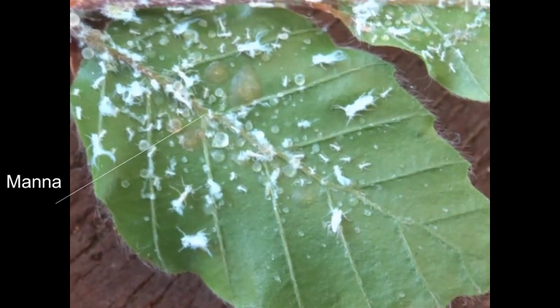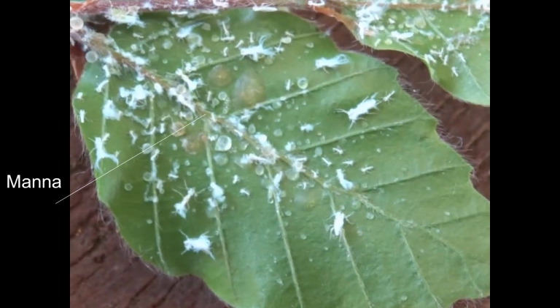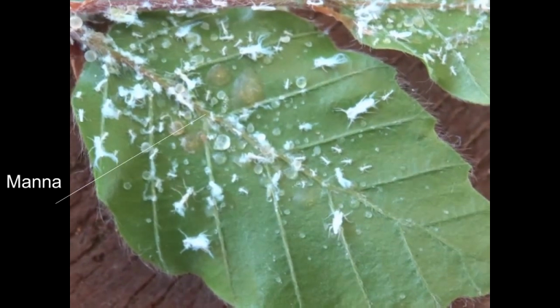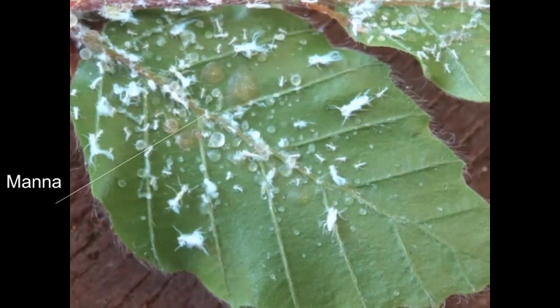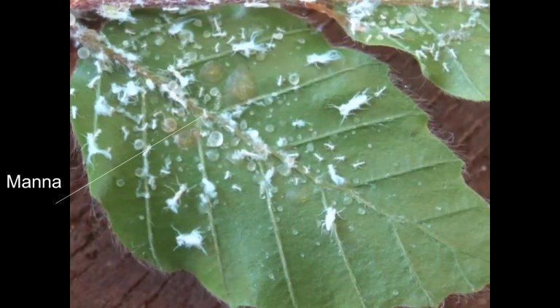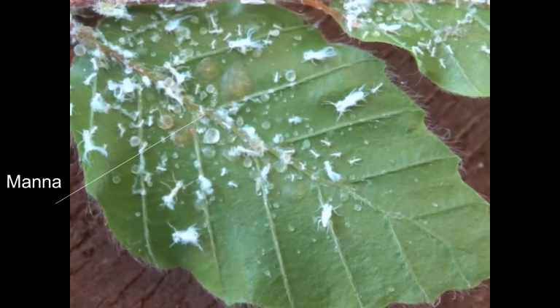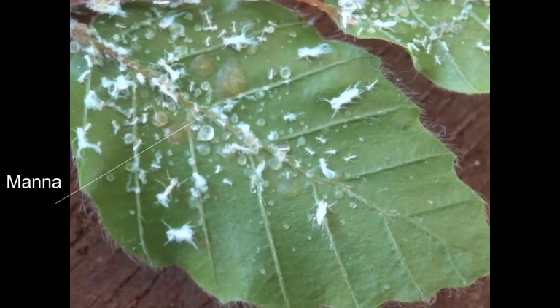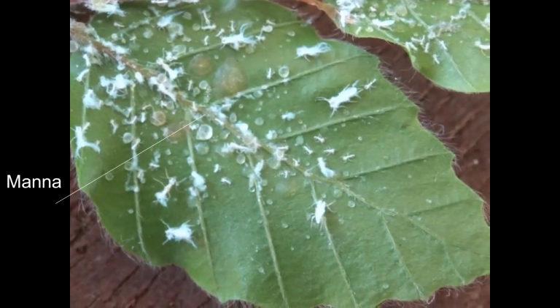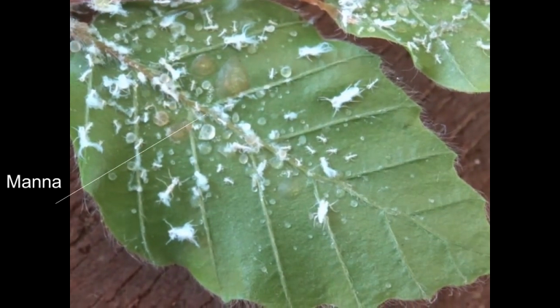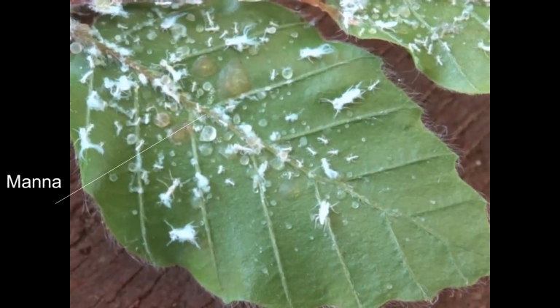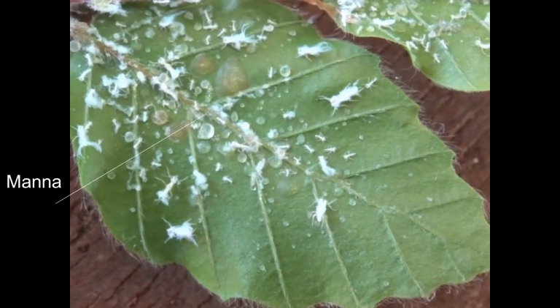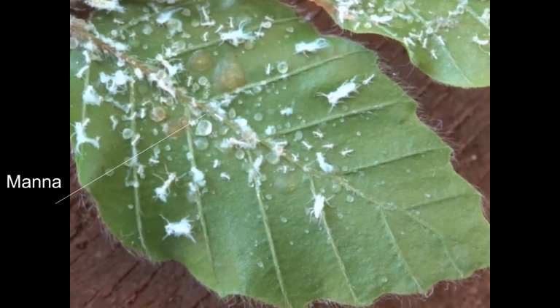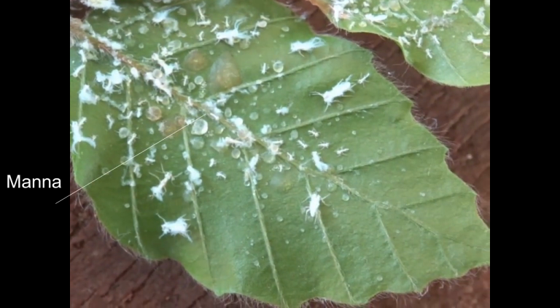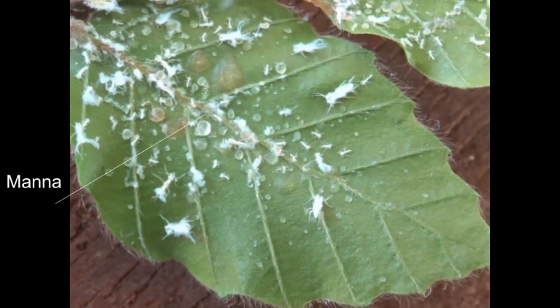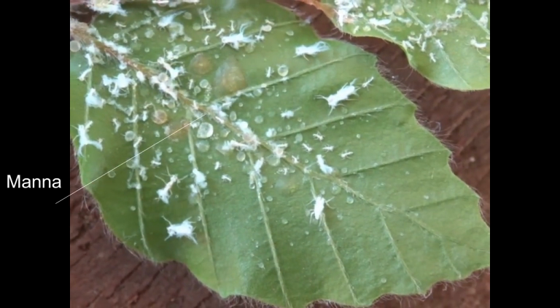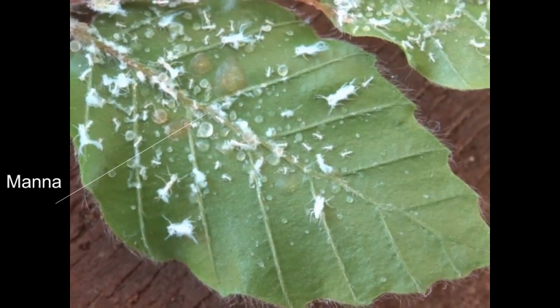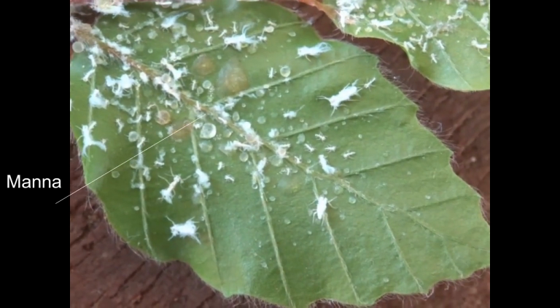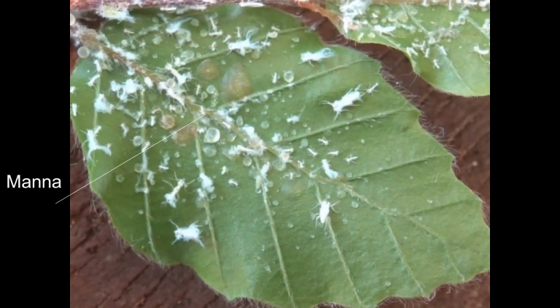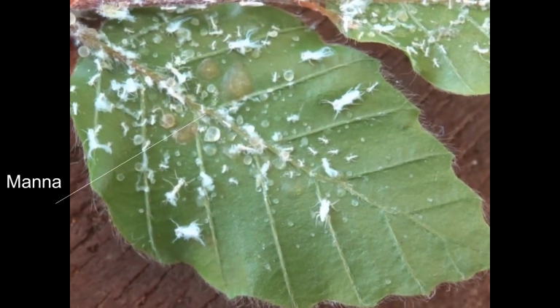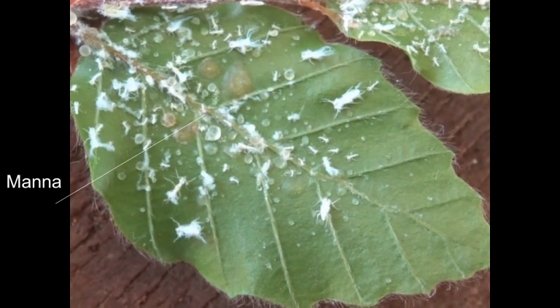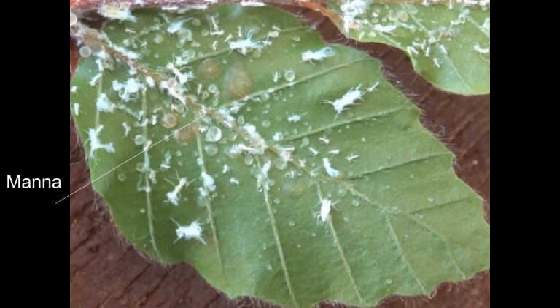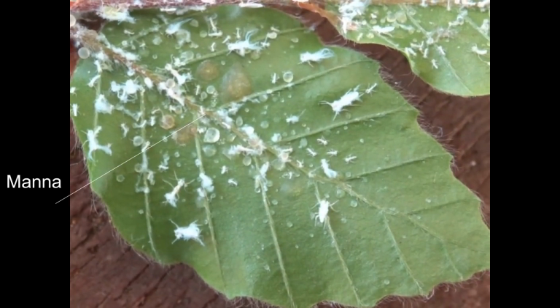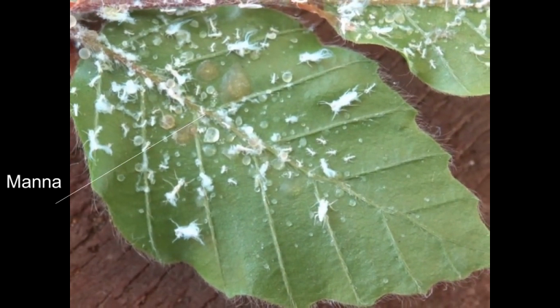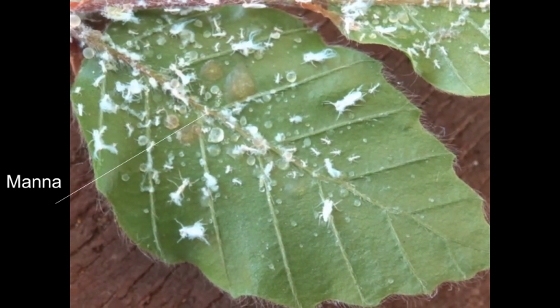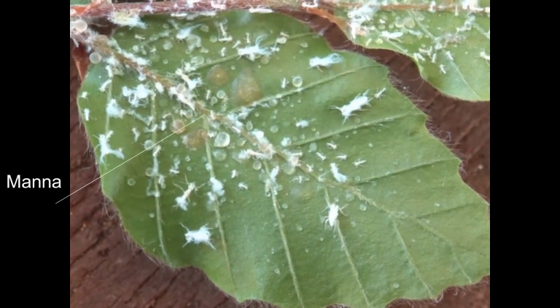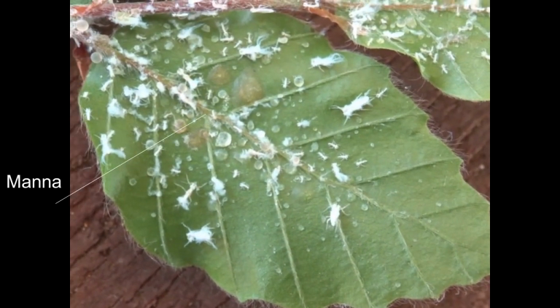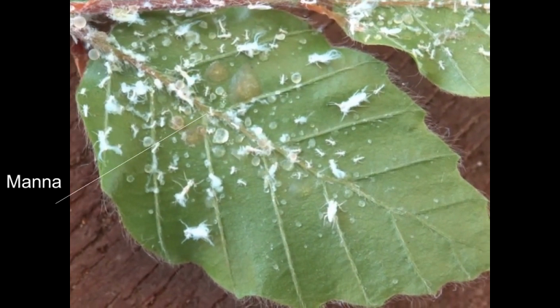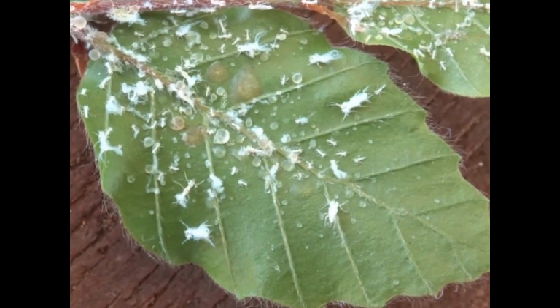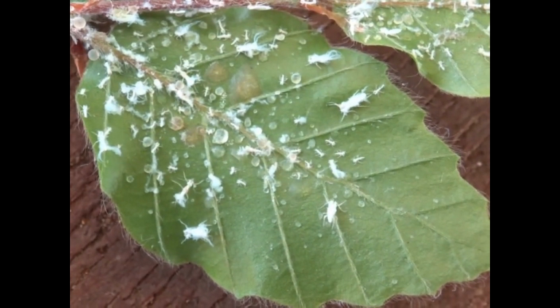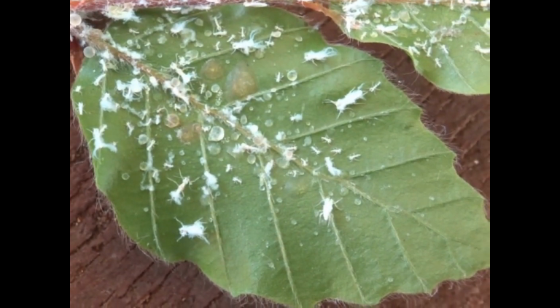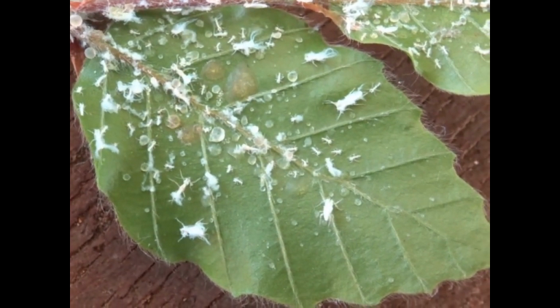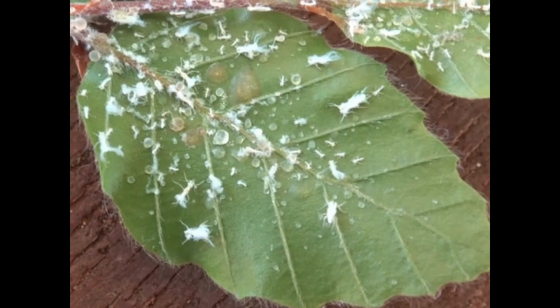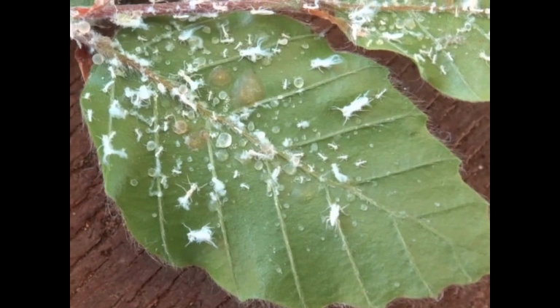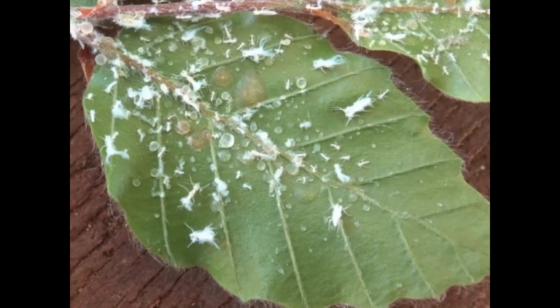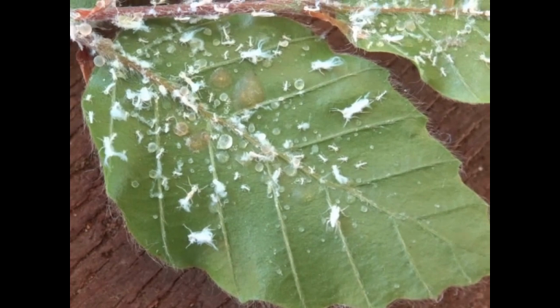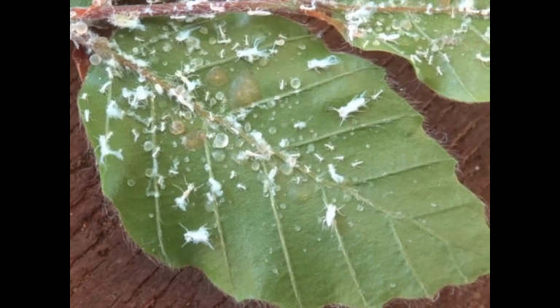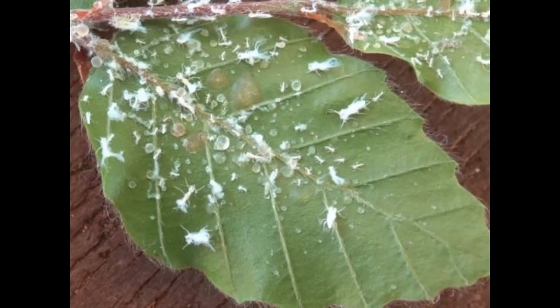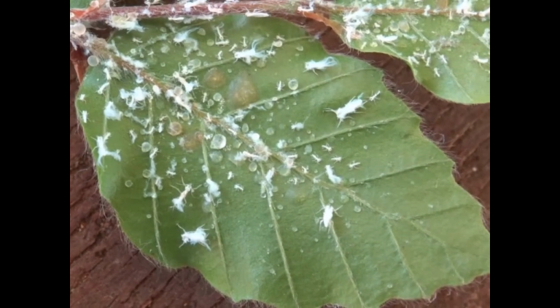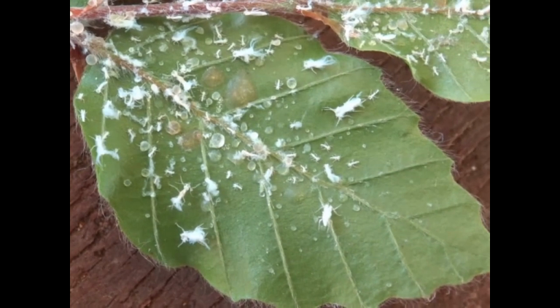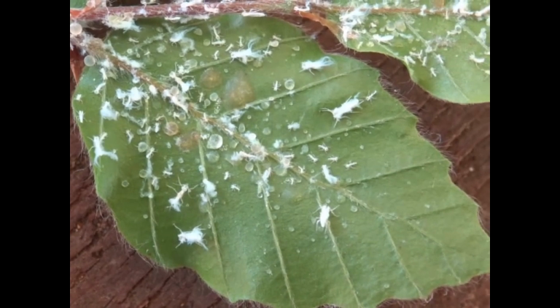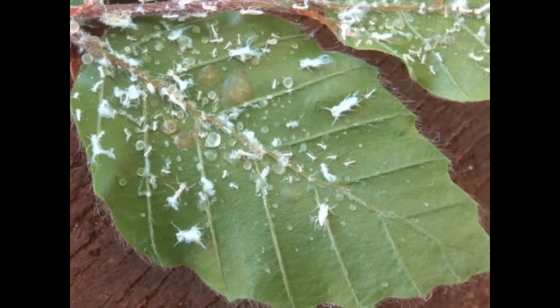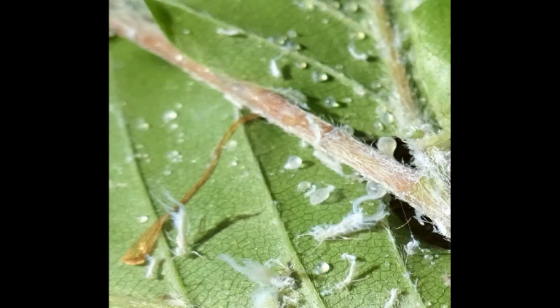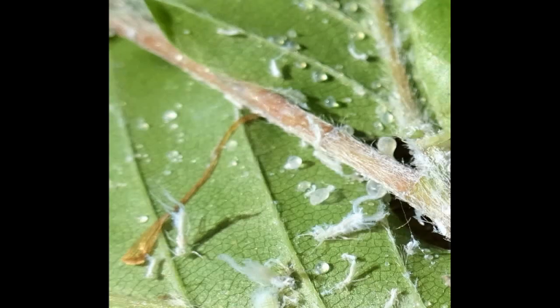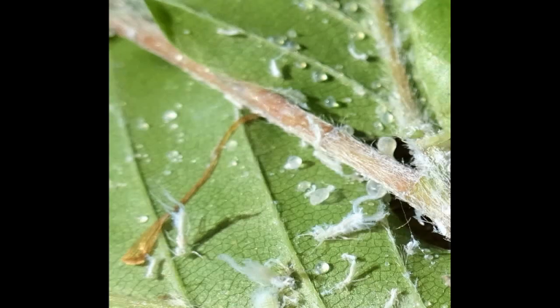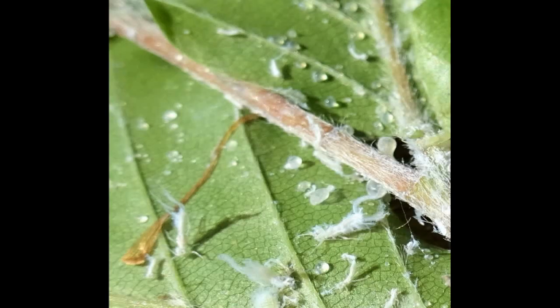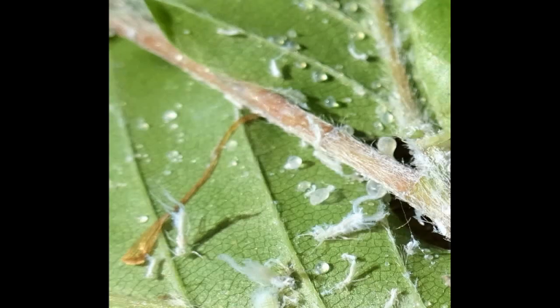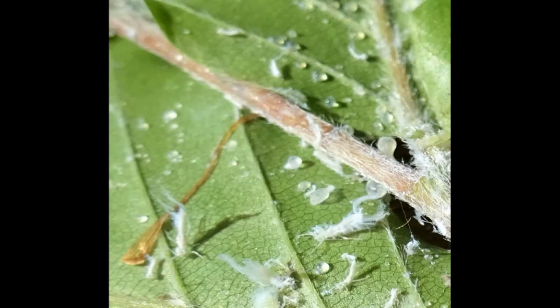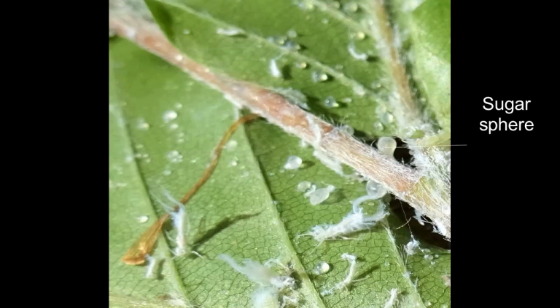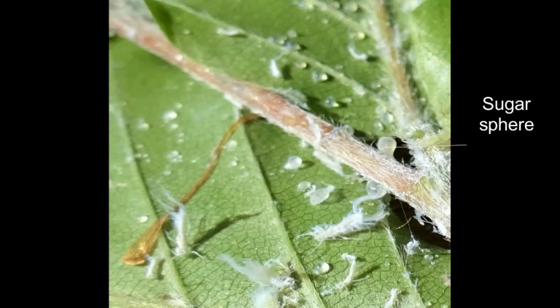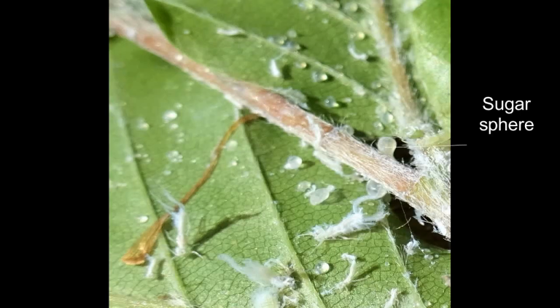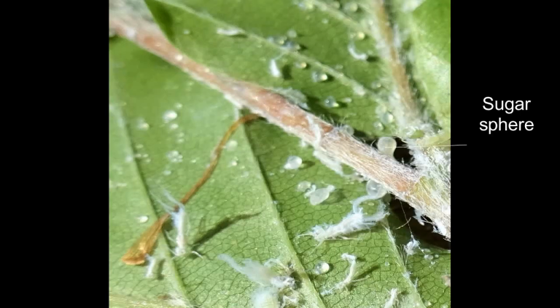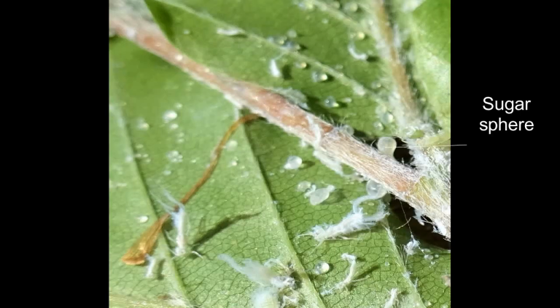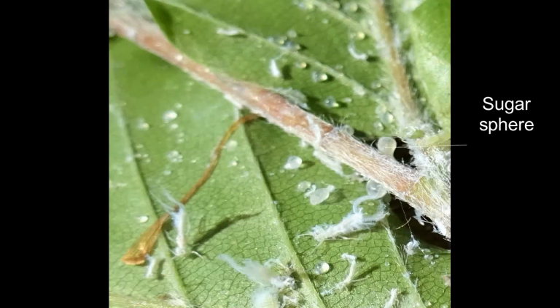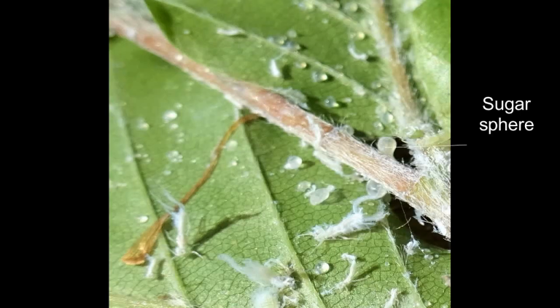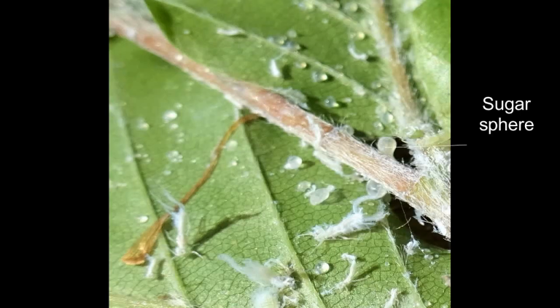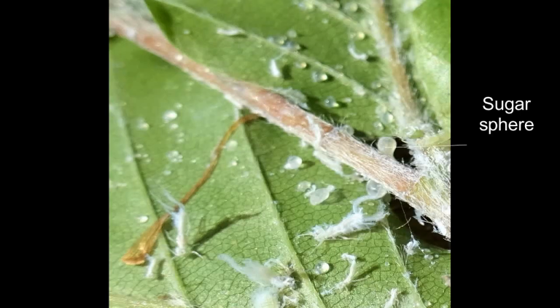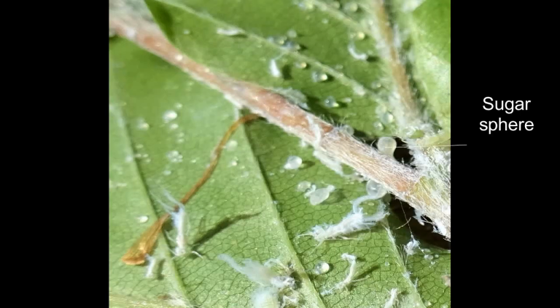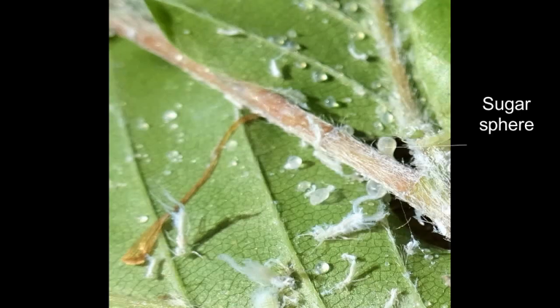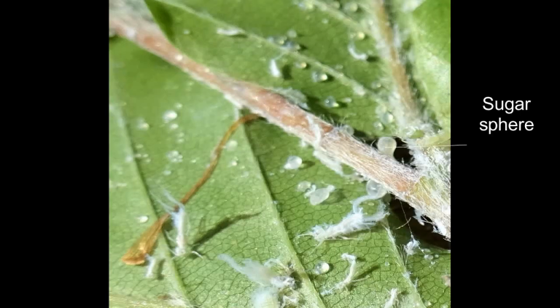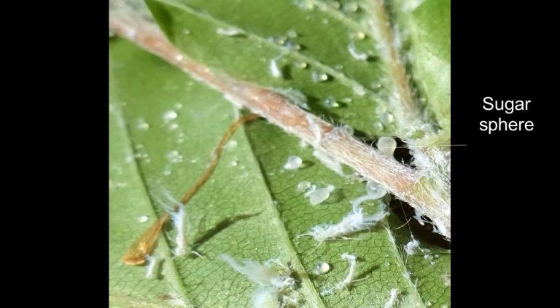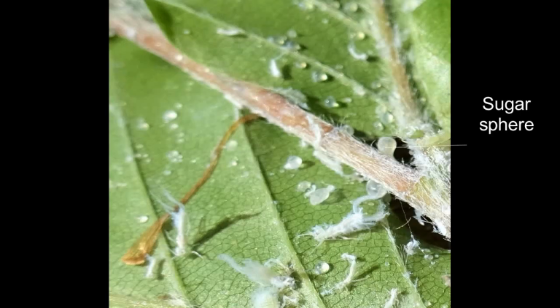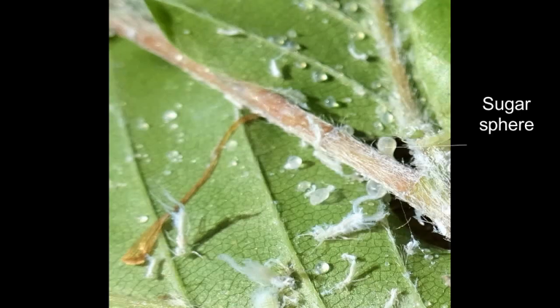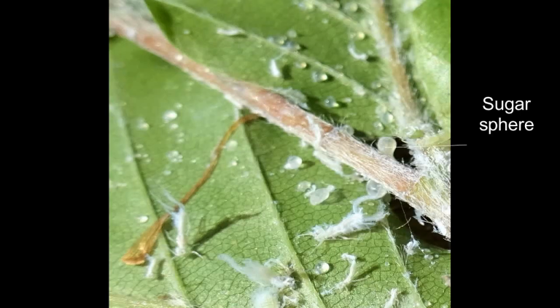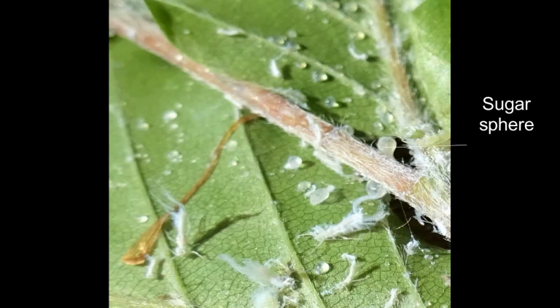Large numbers of aphids, particularly on things like seedlings, can cause damage to the tree because of the energy they are taking away.